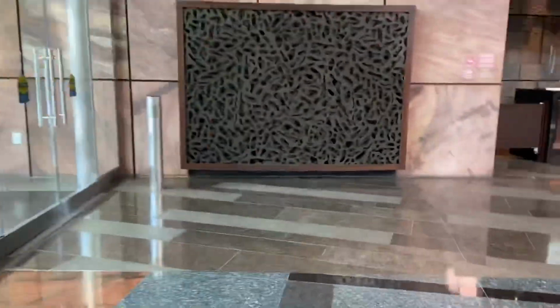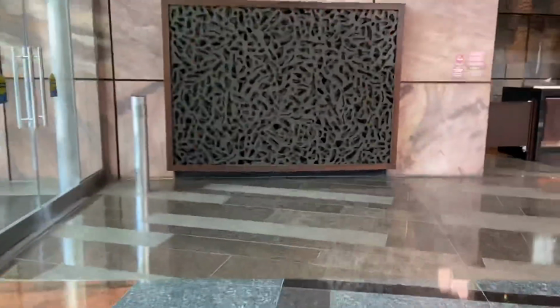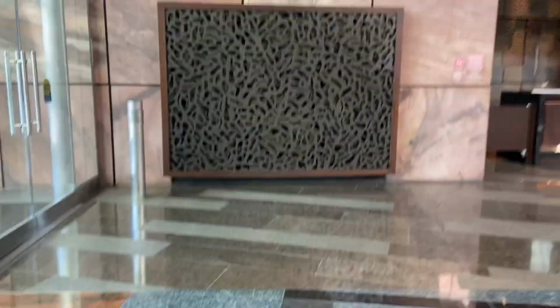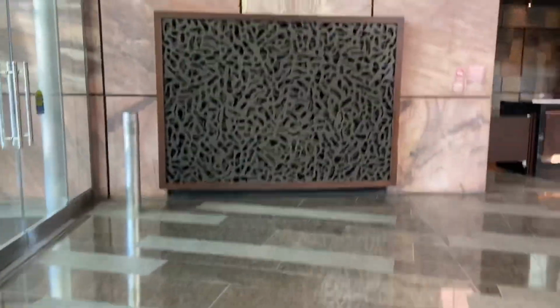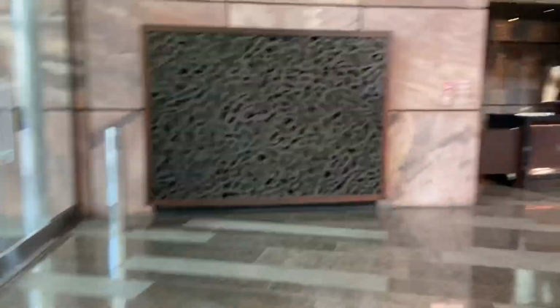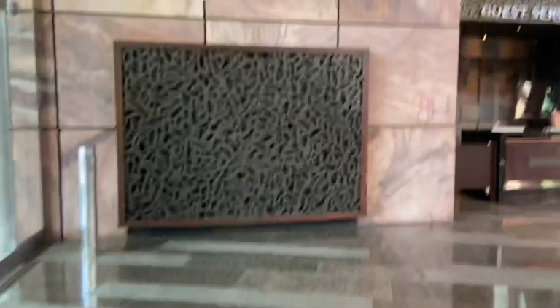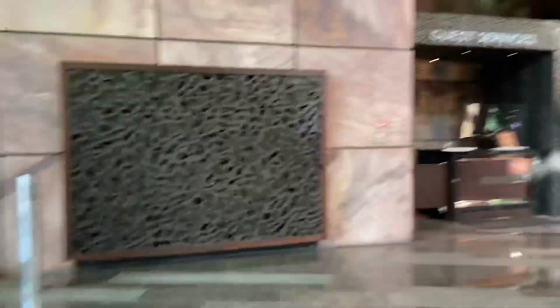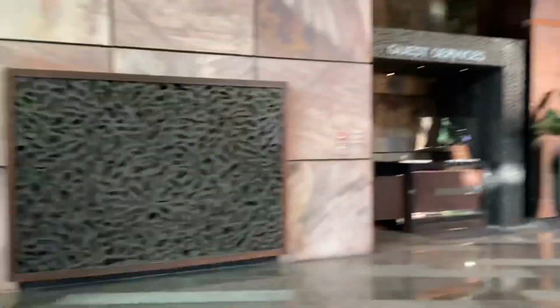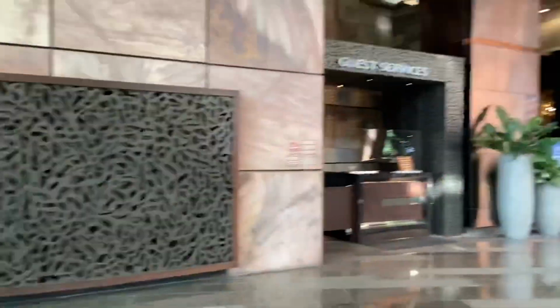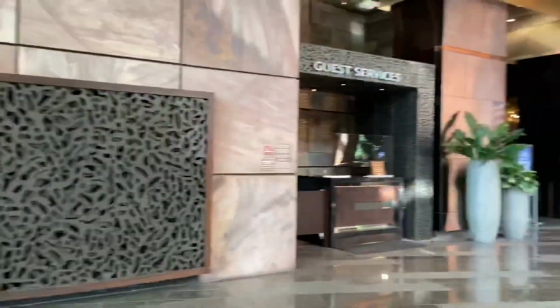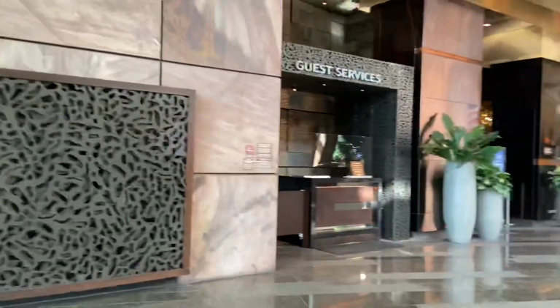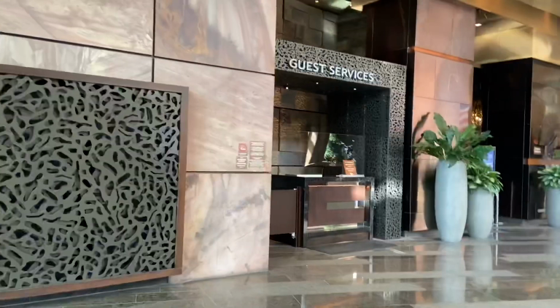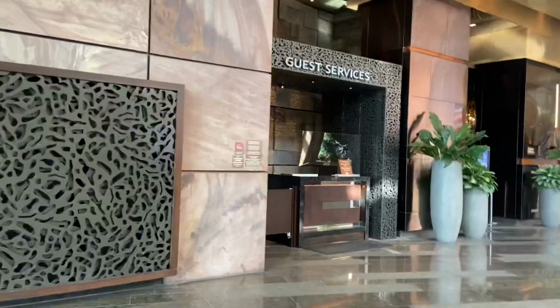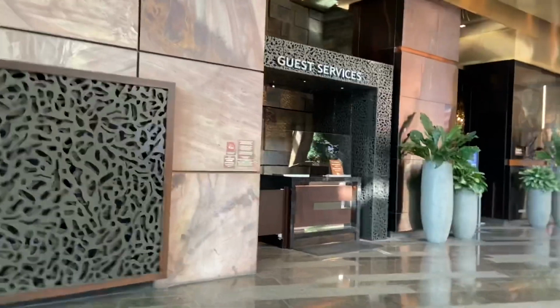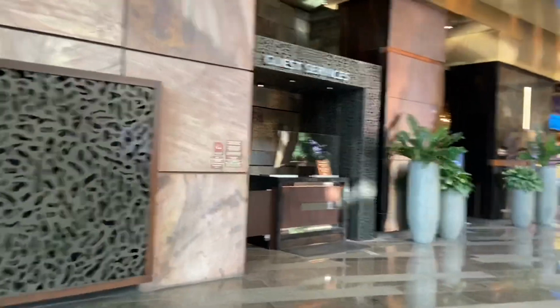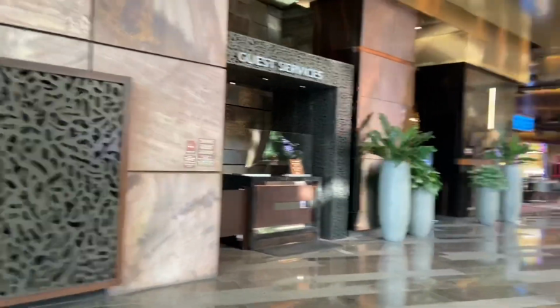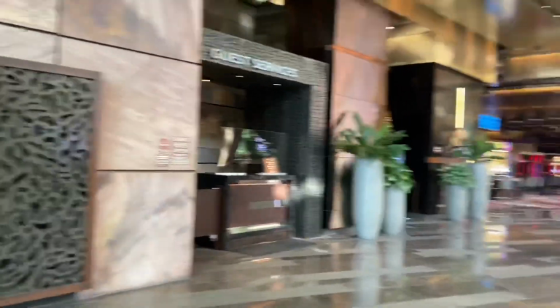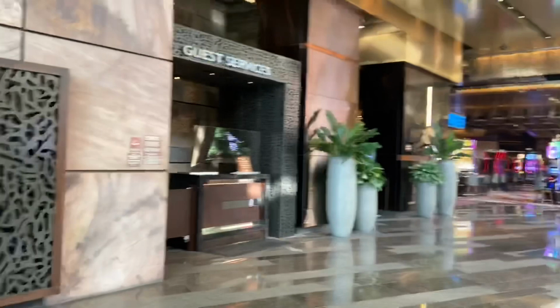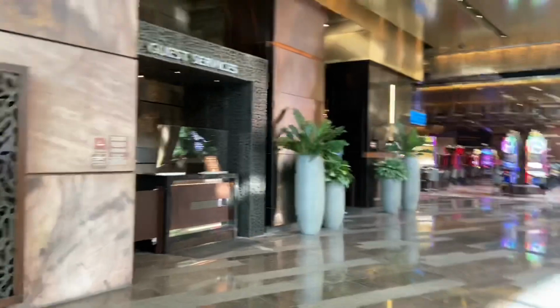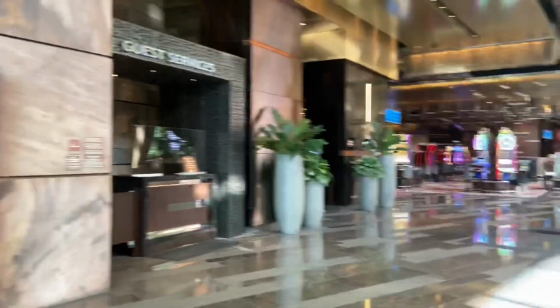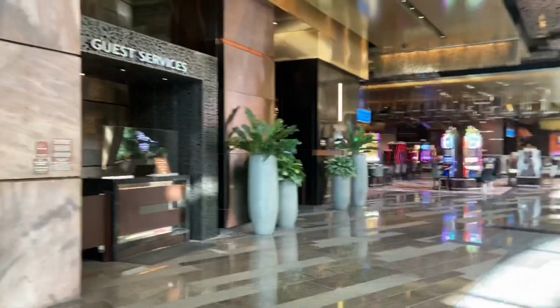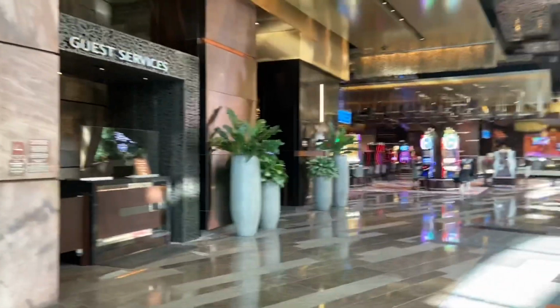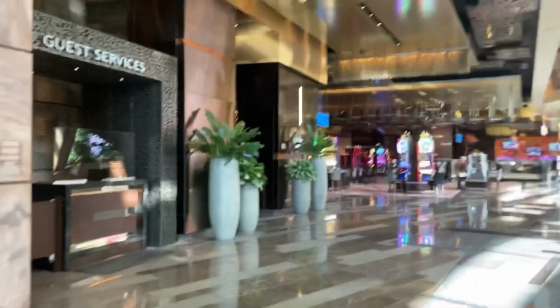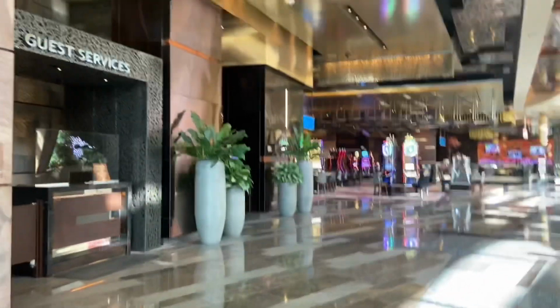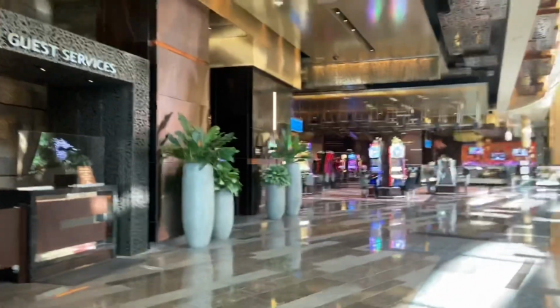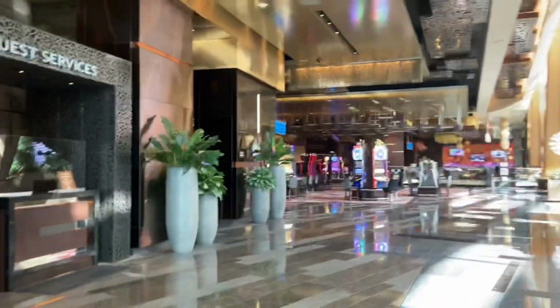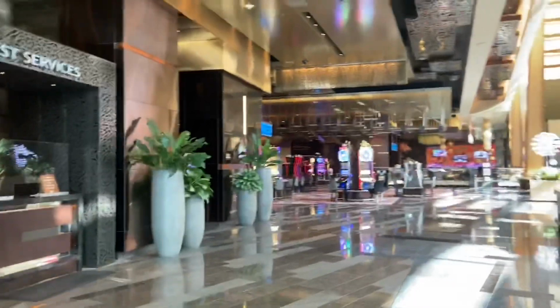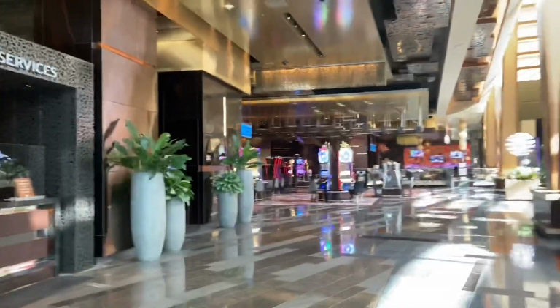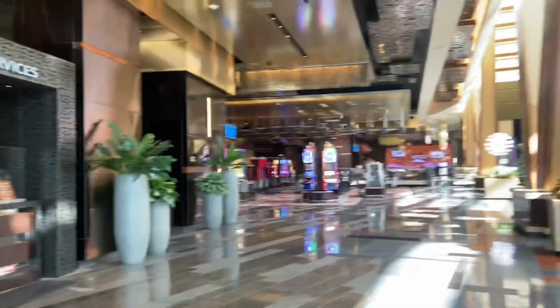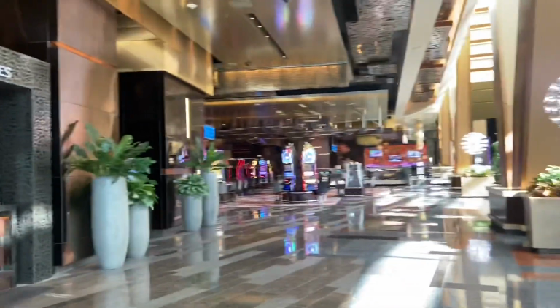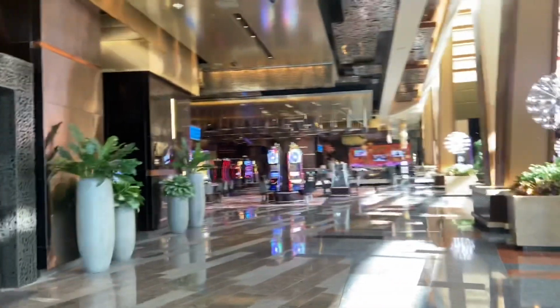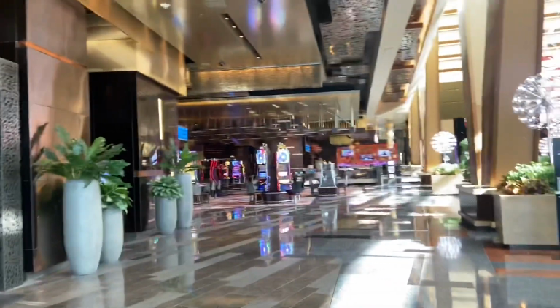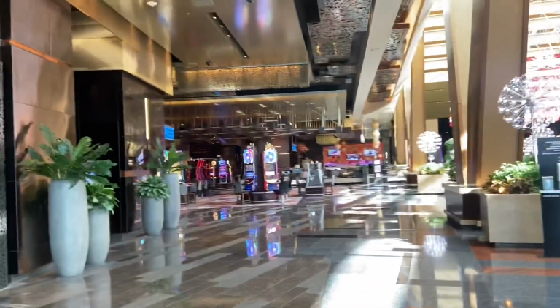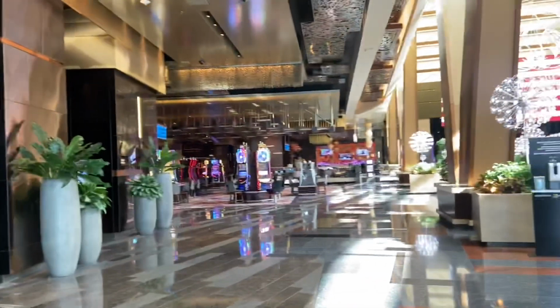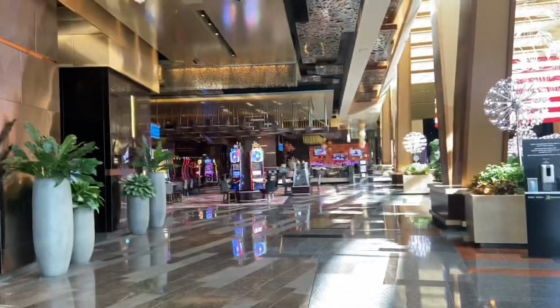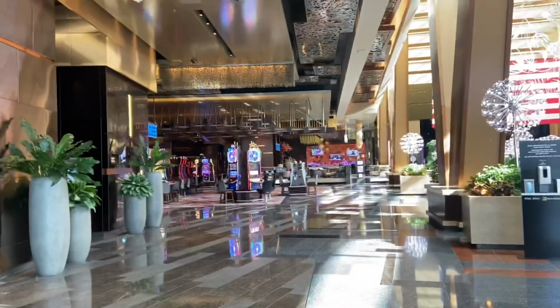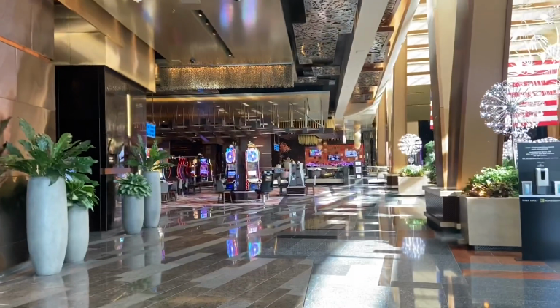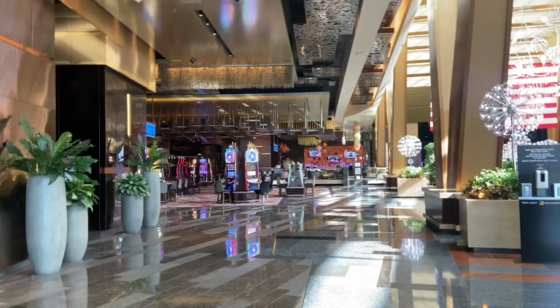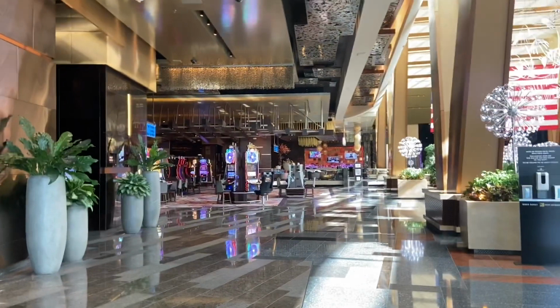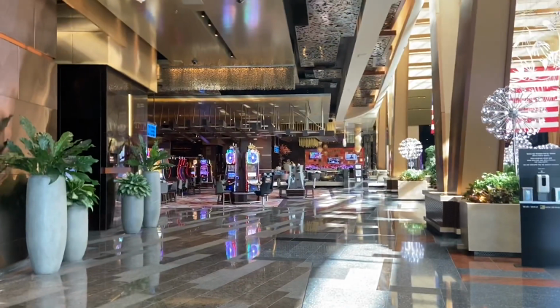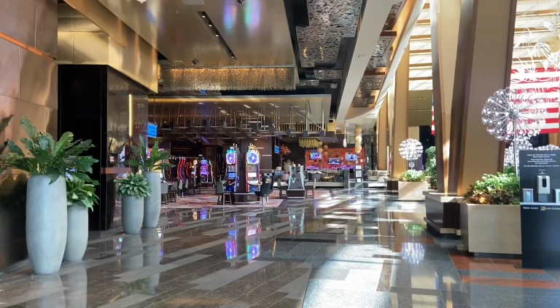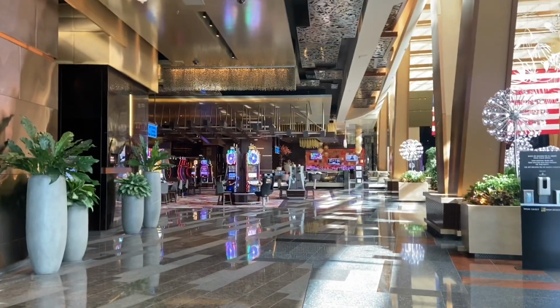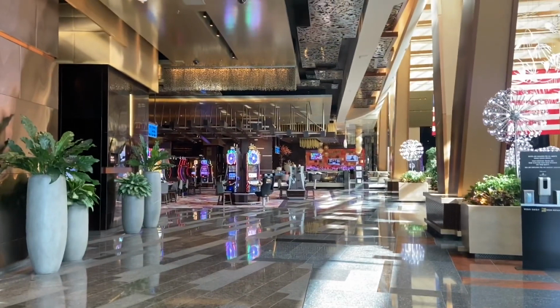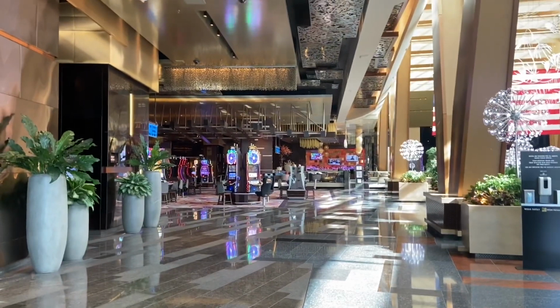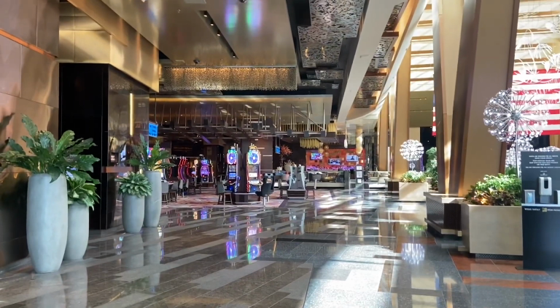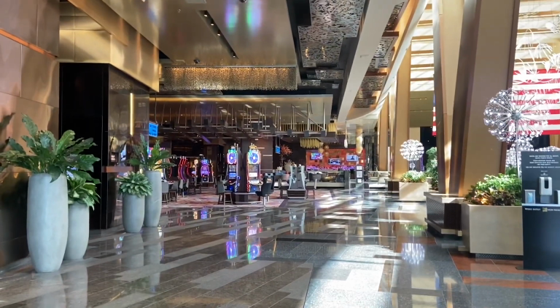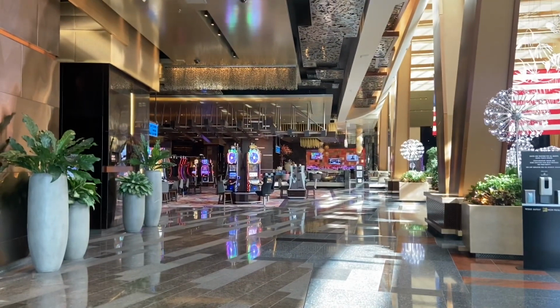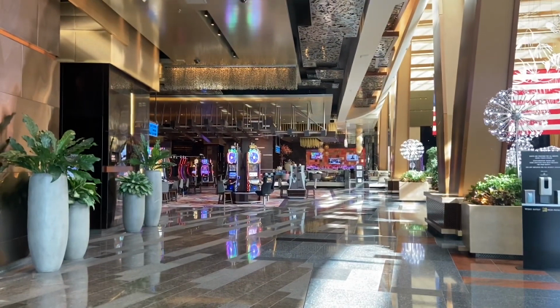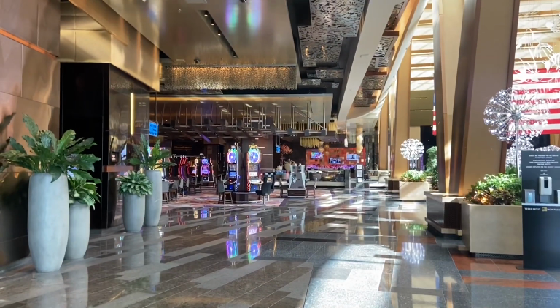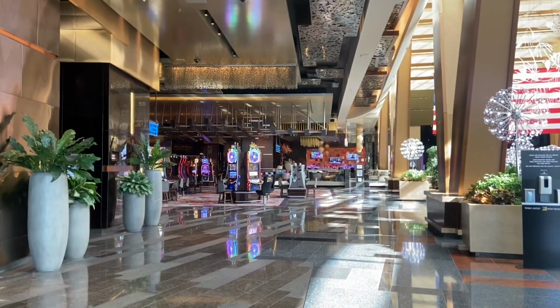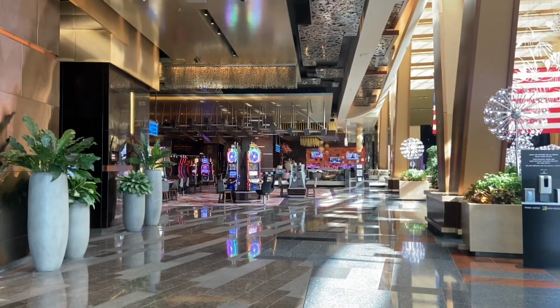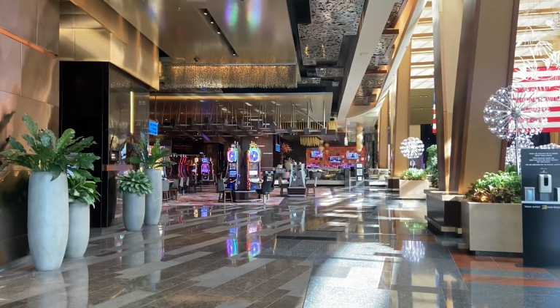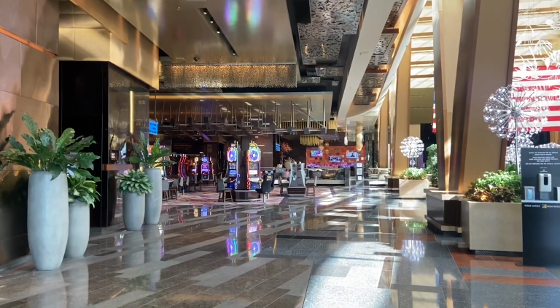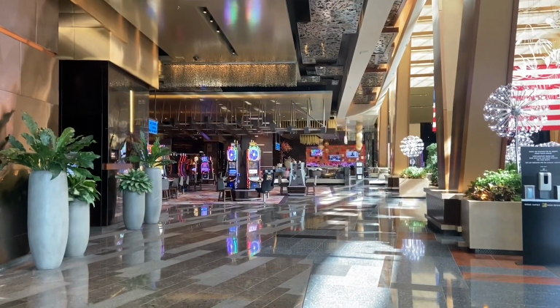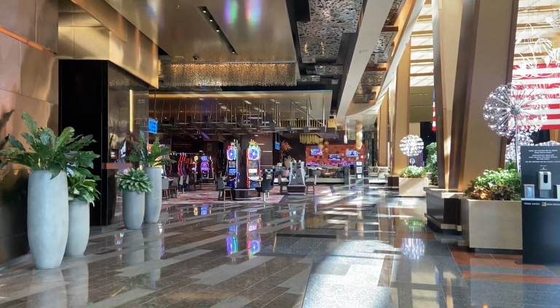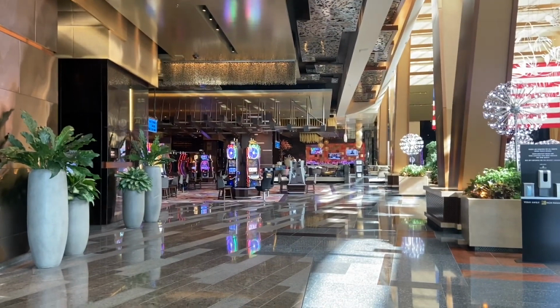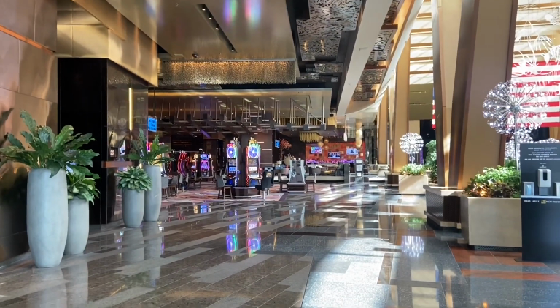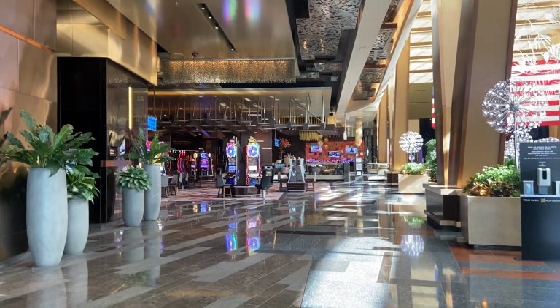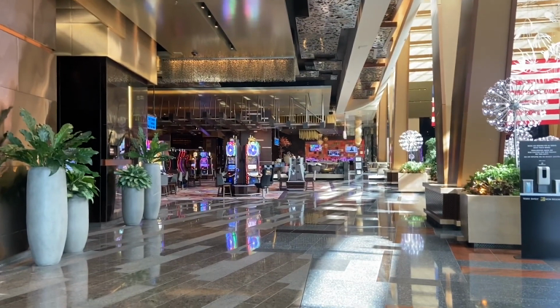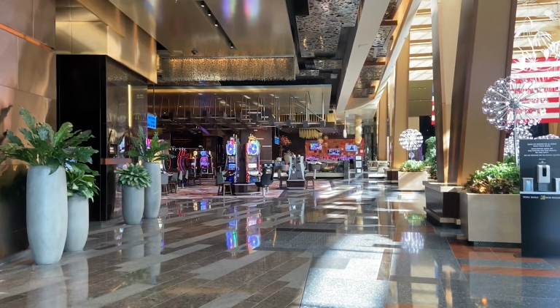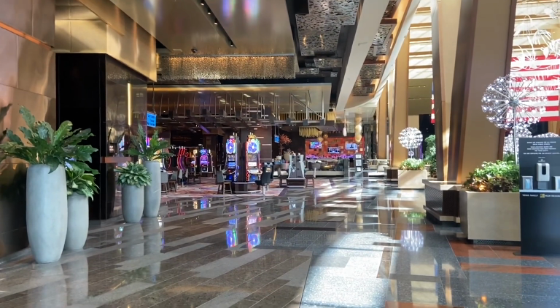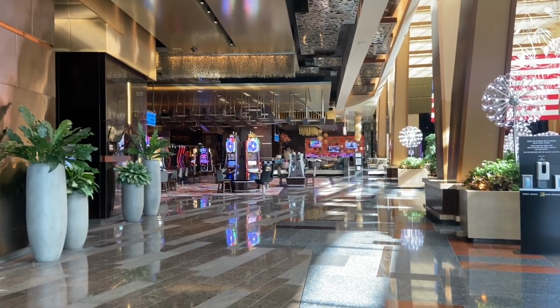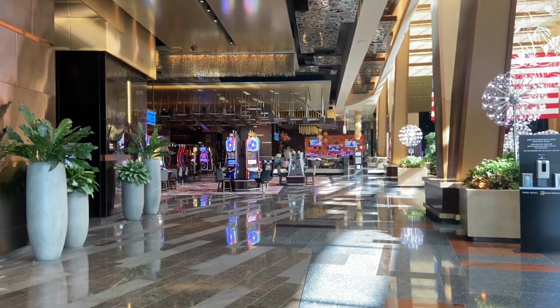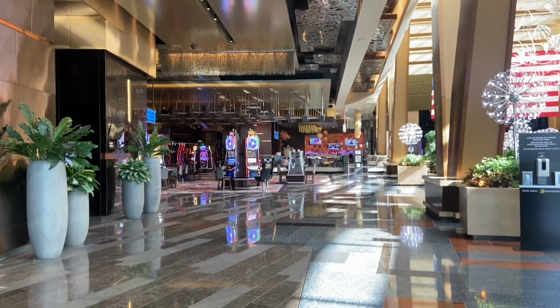A walkthrough tour of the Aria. Hope you enjoy — please thumbs up and subscribe if you do. Until next time.